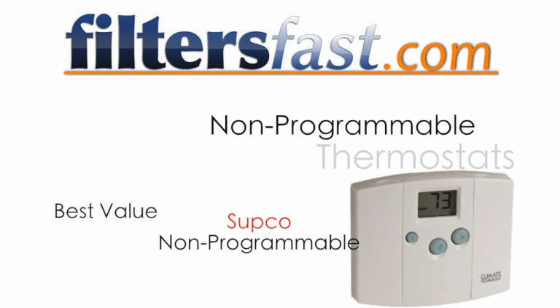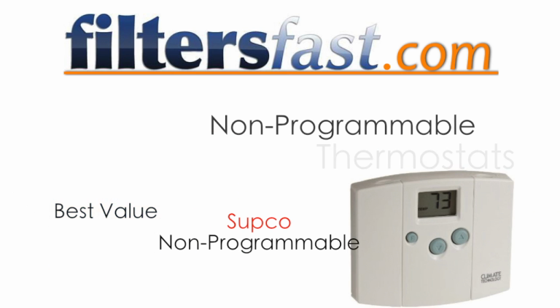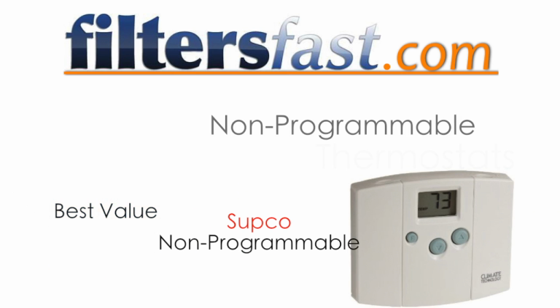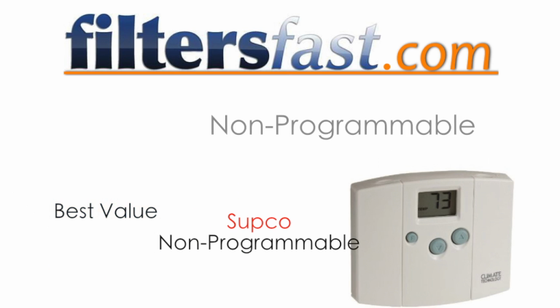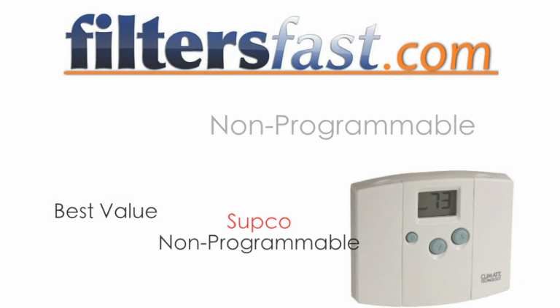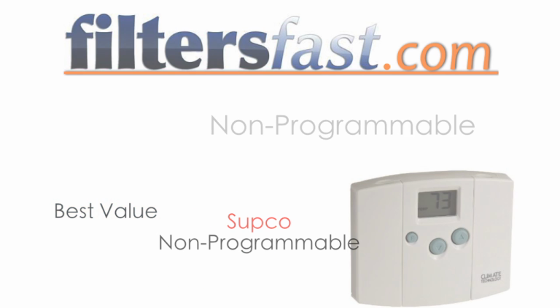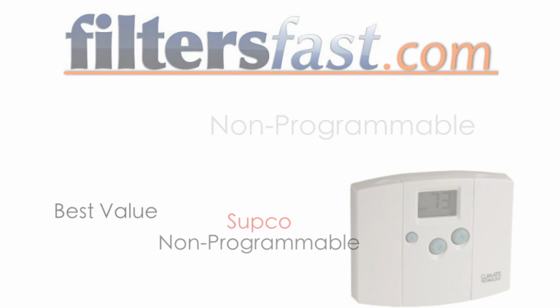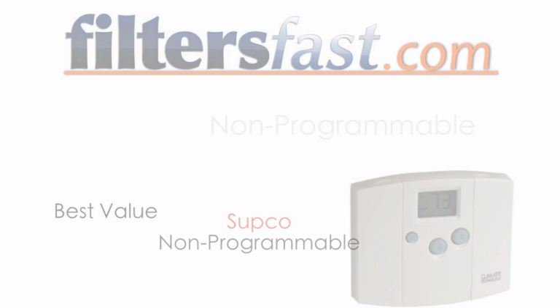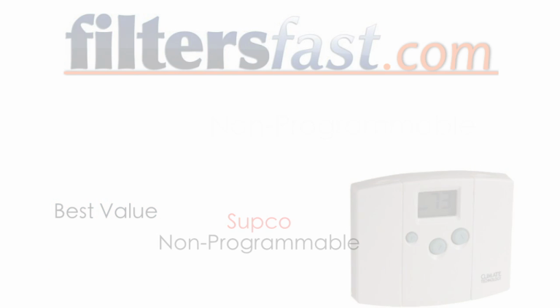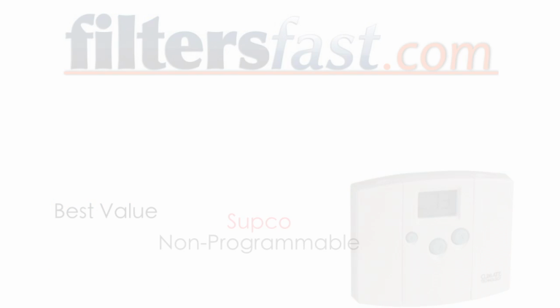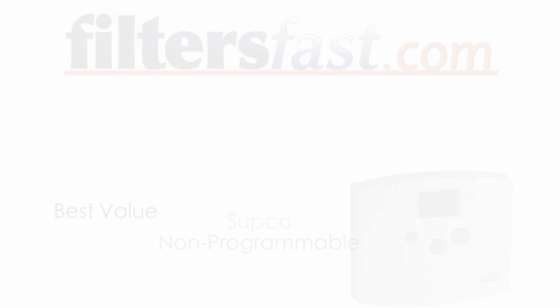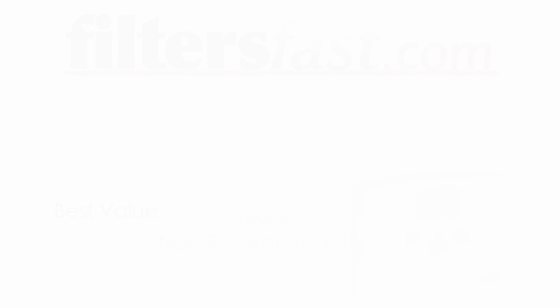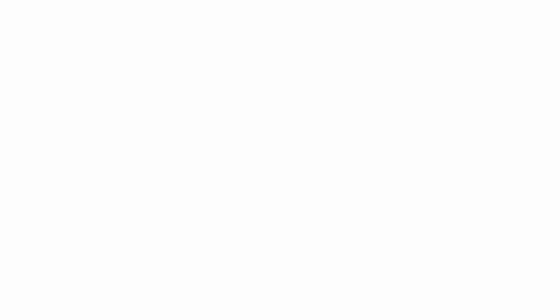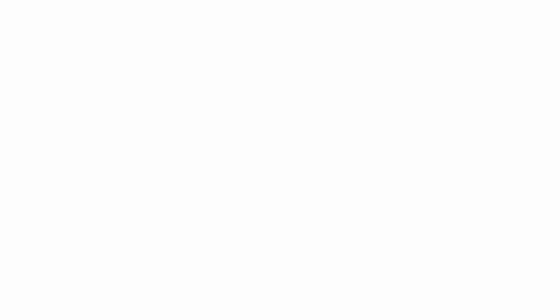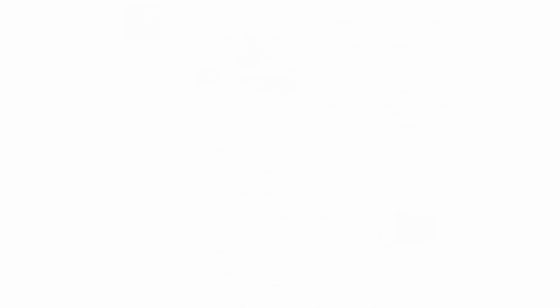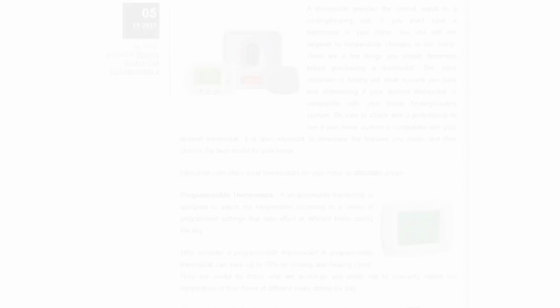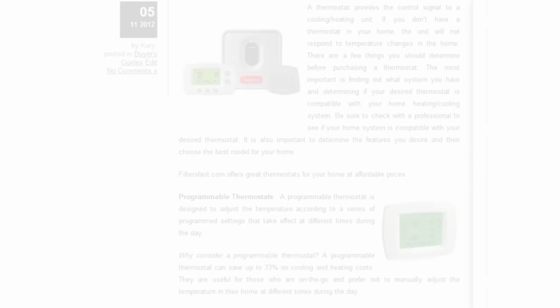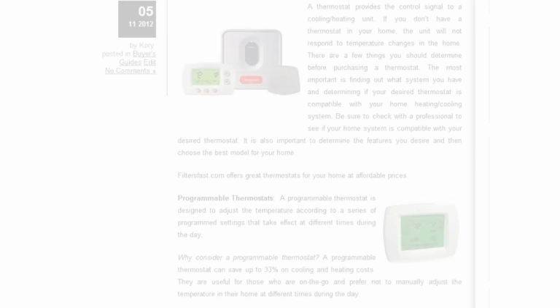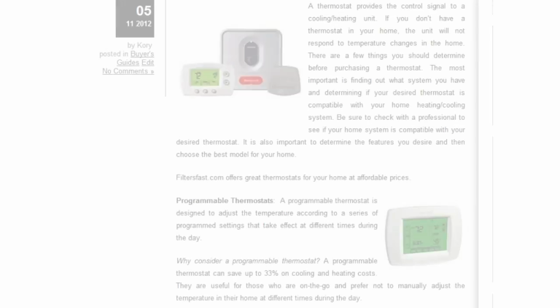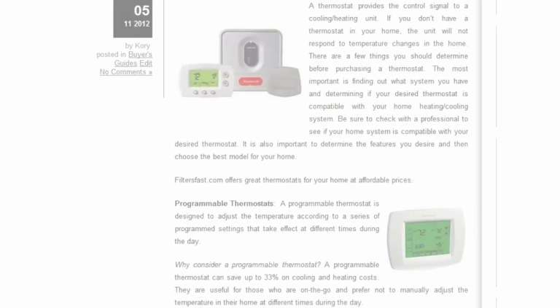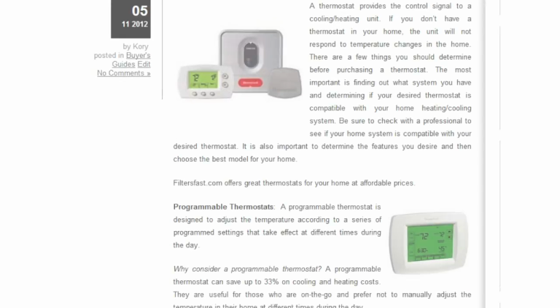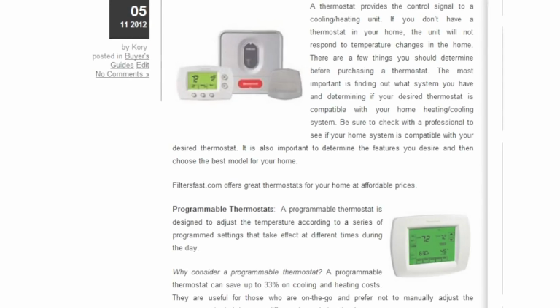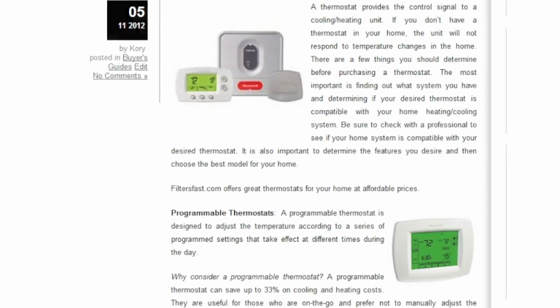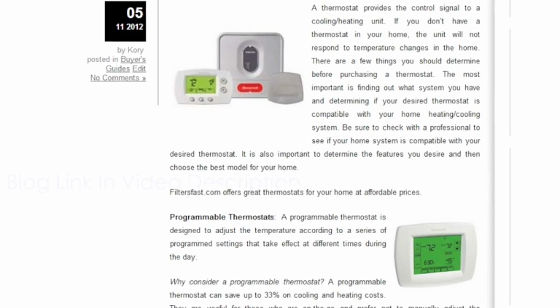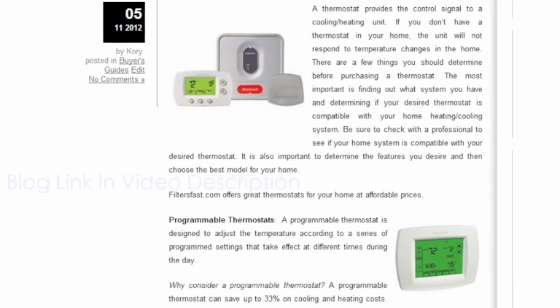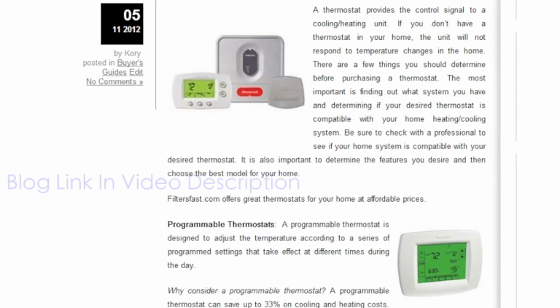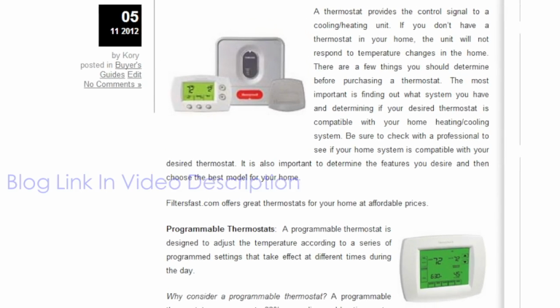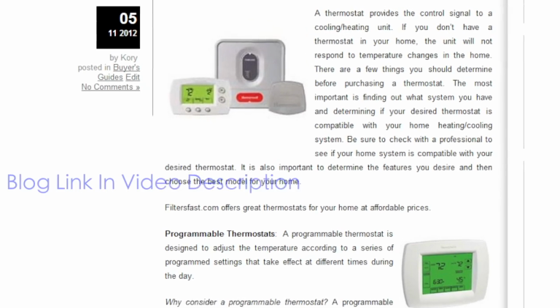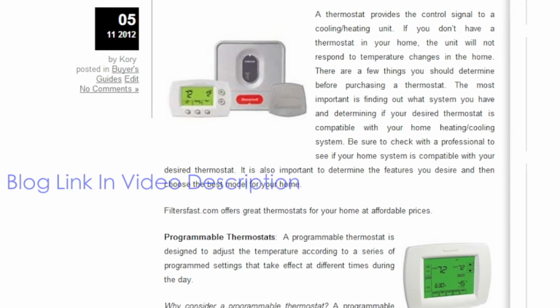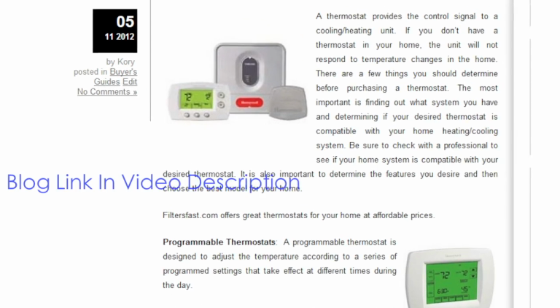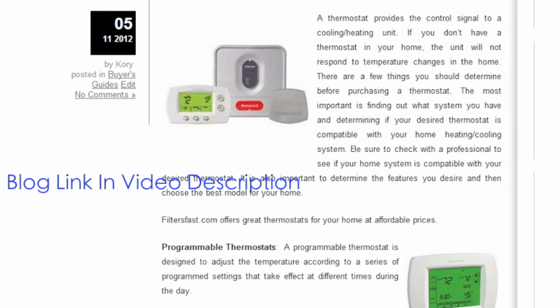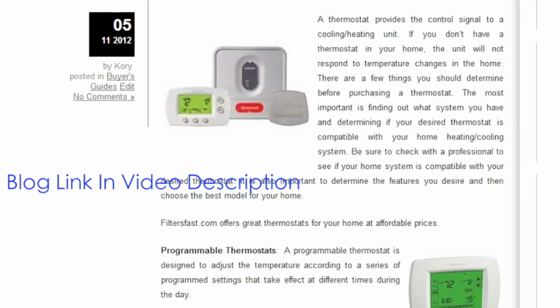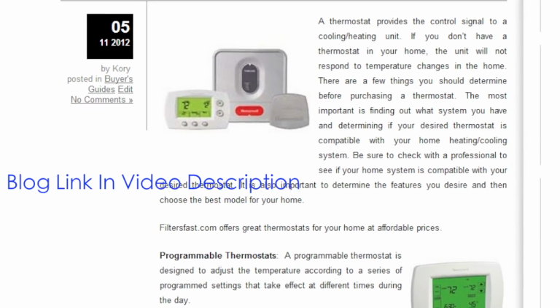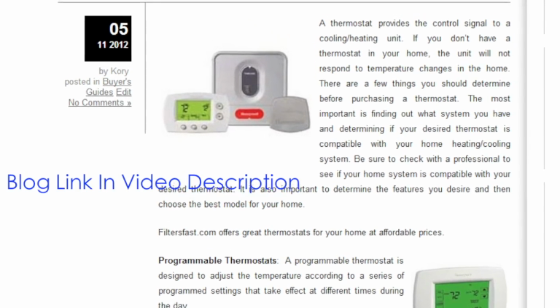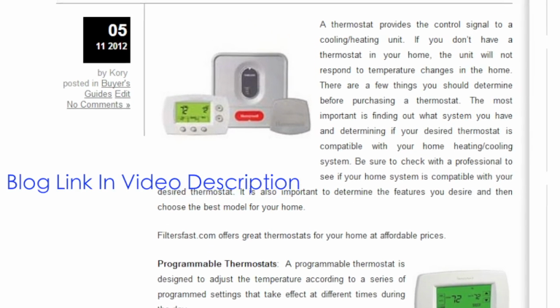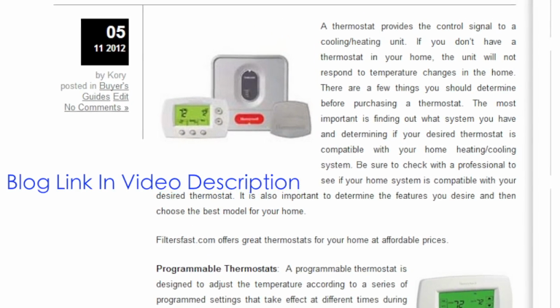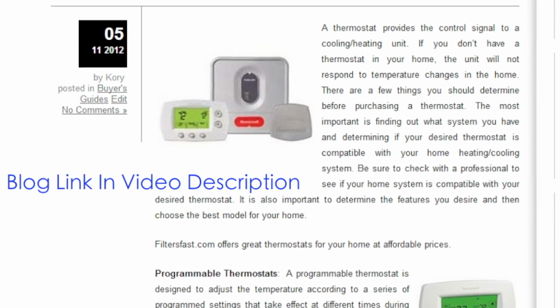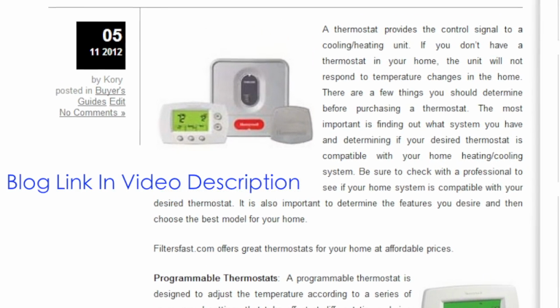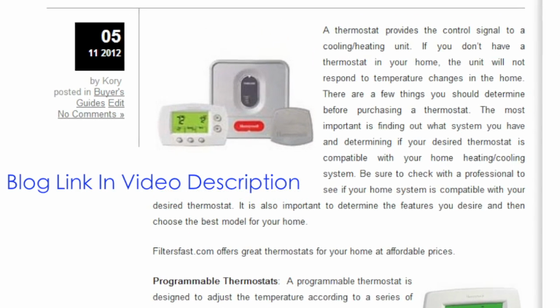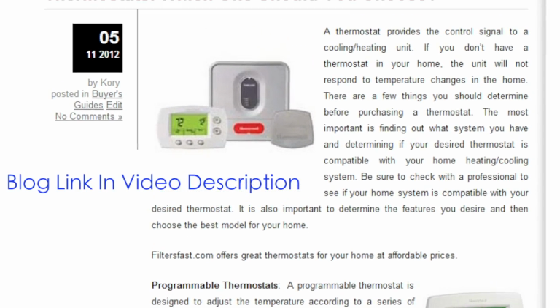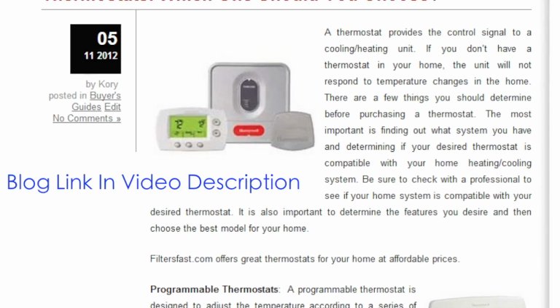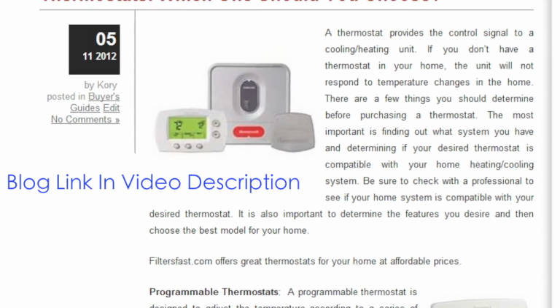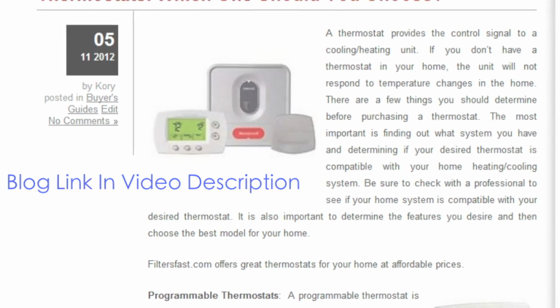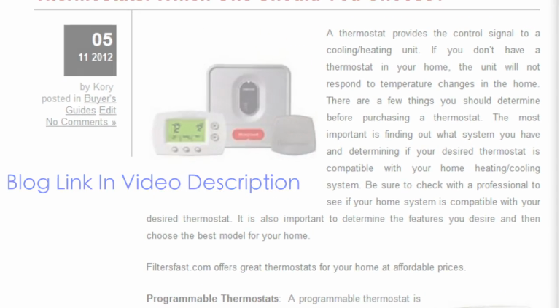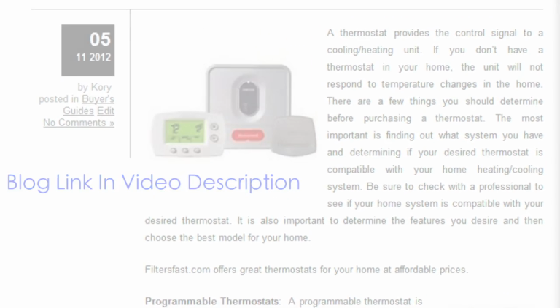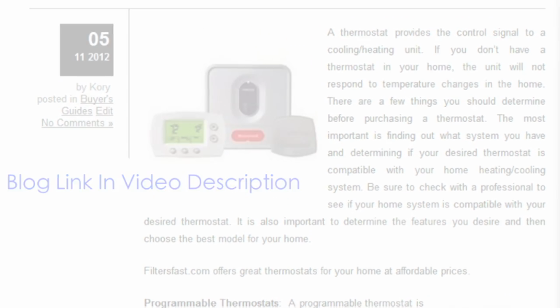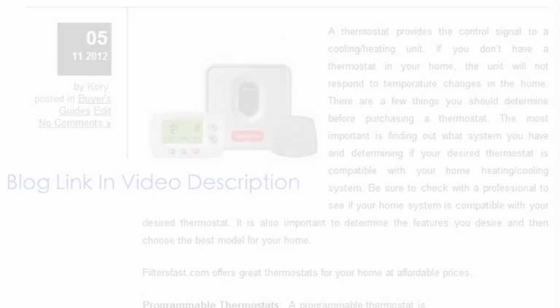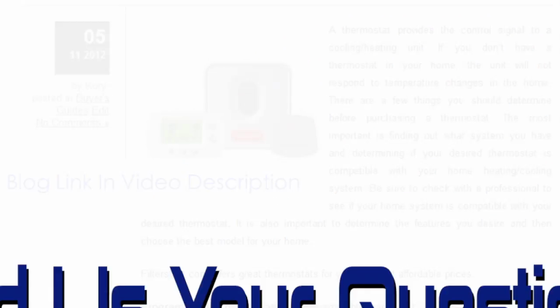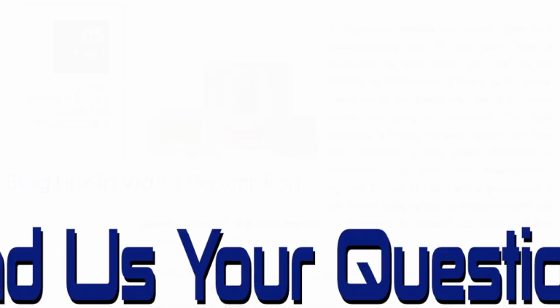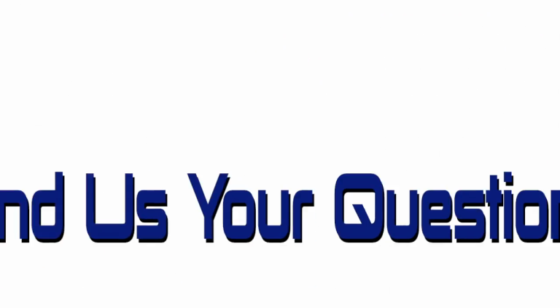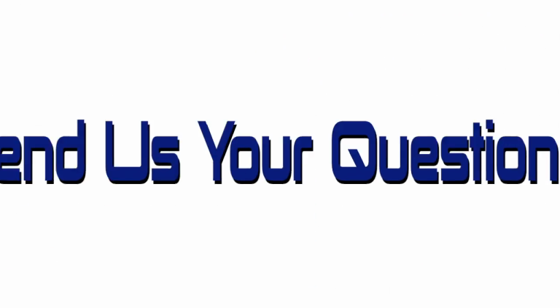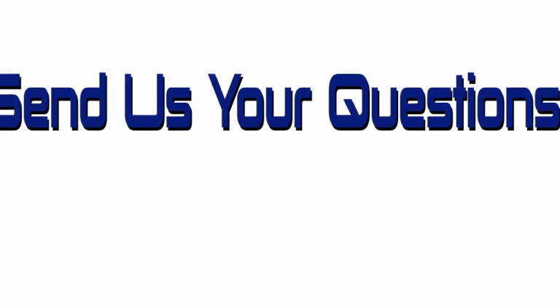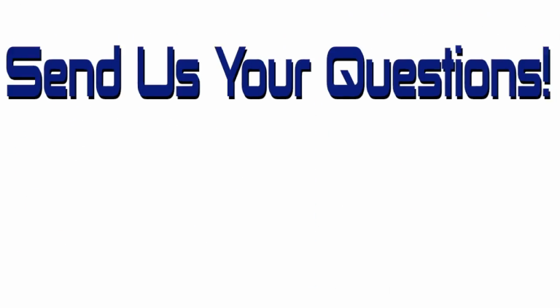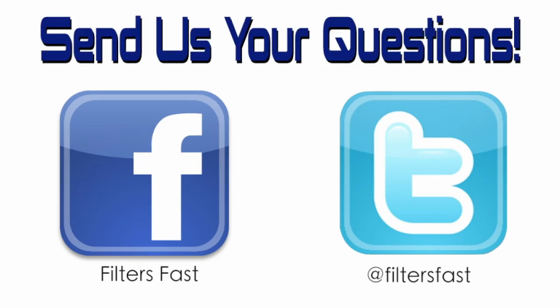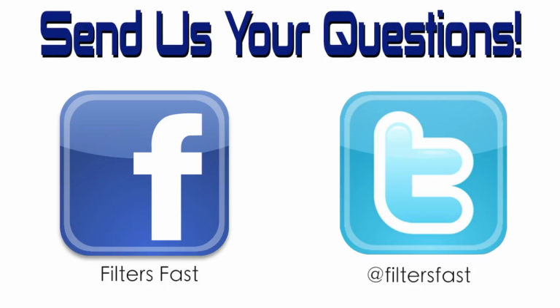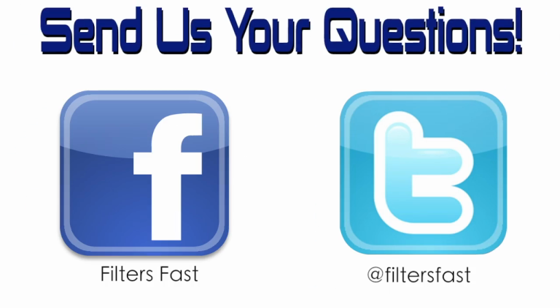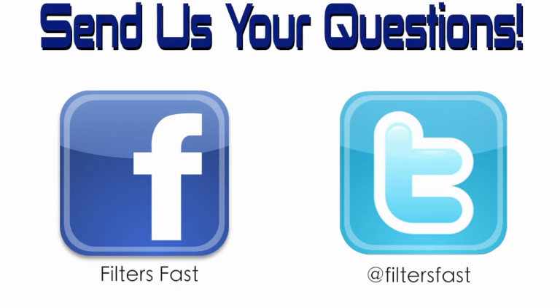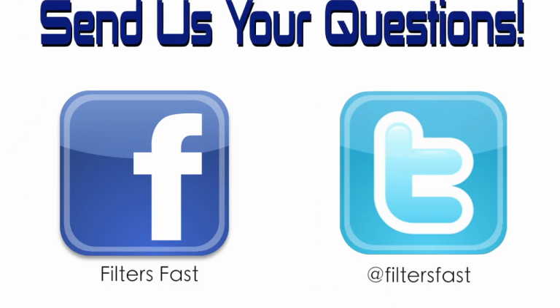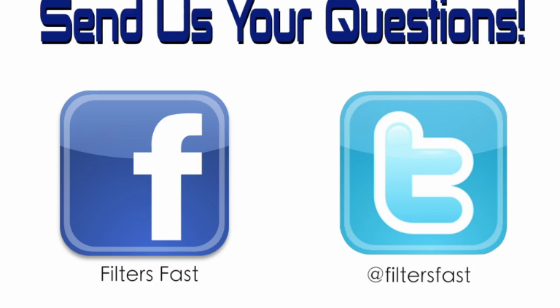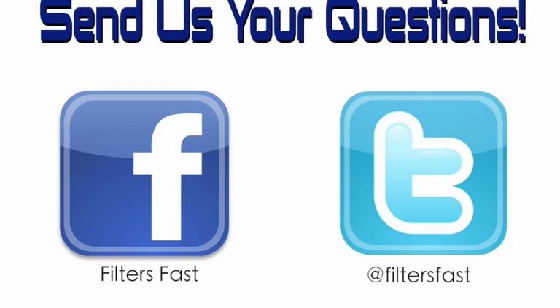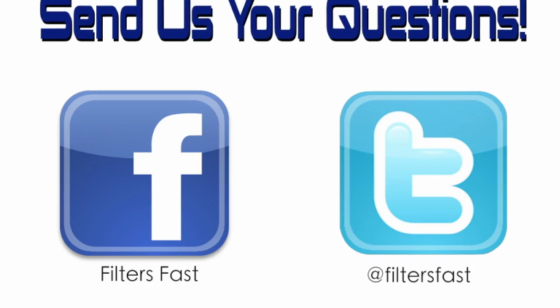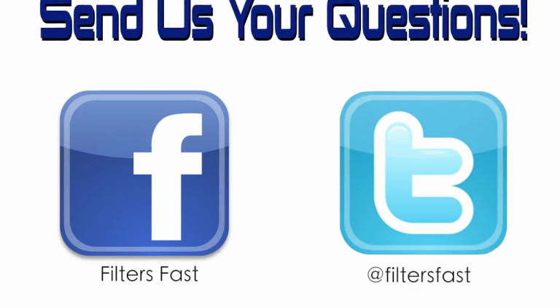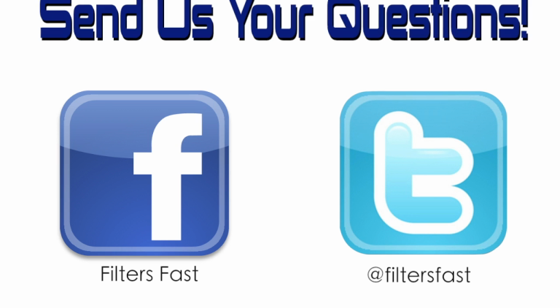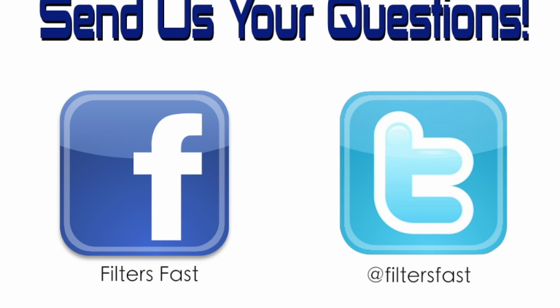For more help with choosing, check out our blog post, Thermostats: Choosing the Right One, or connect with us and ask us your questions directly.